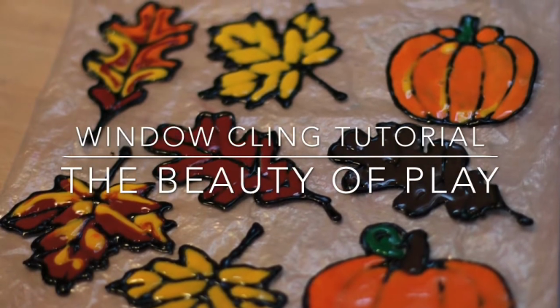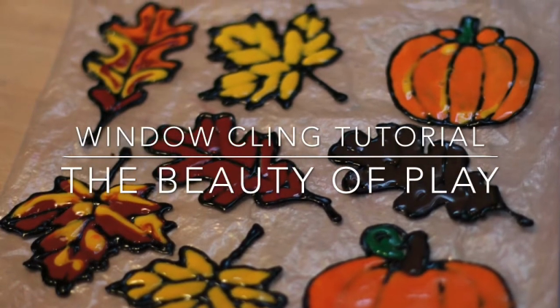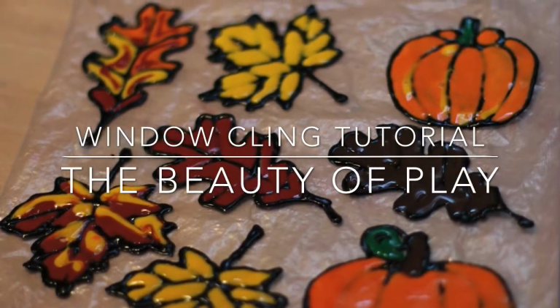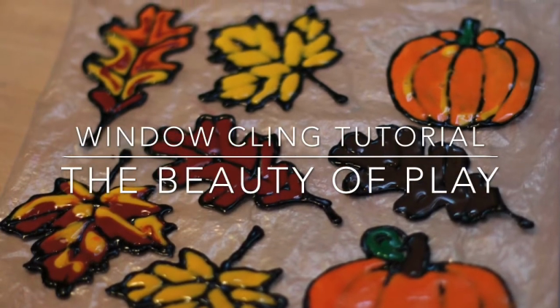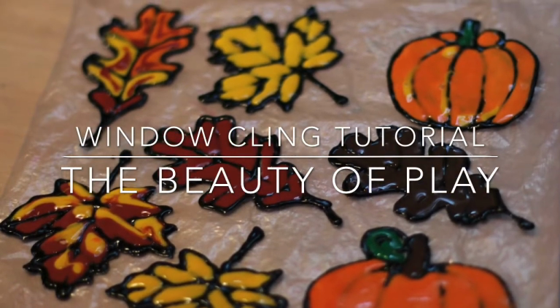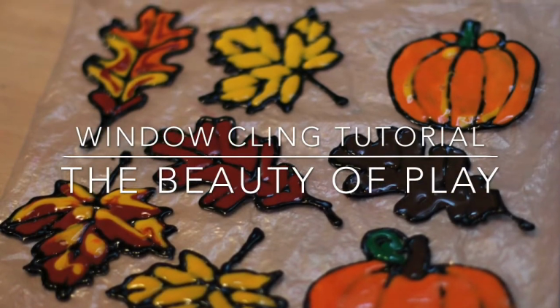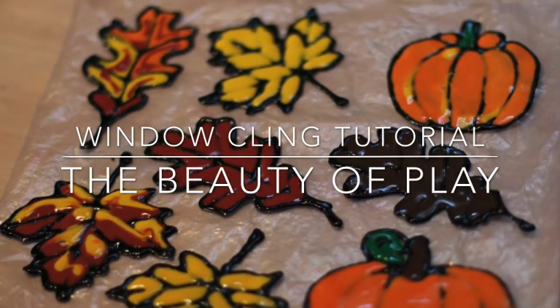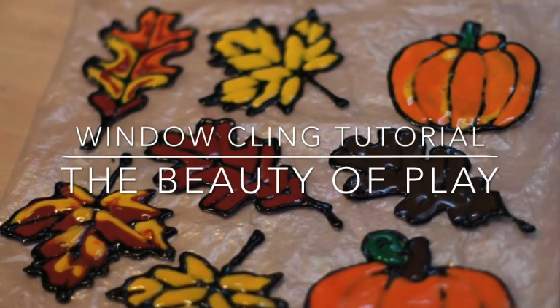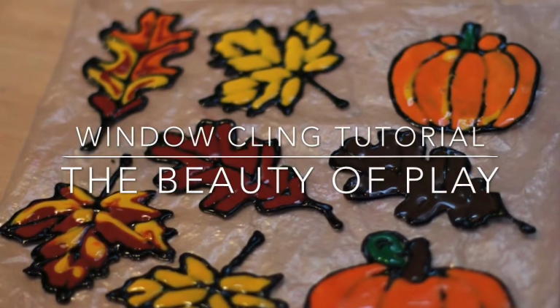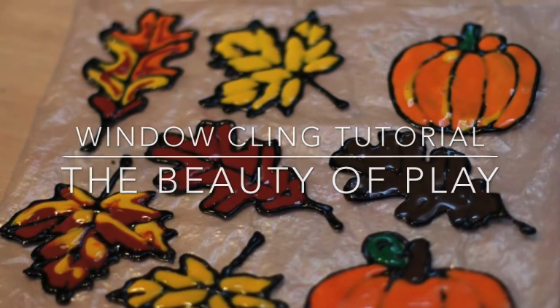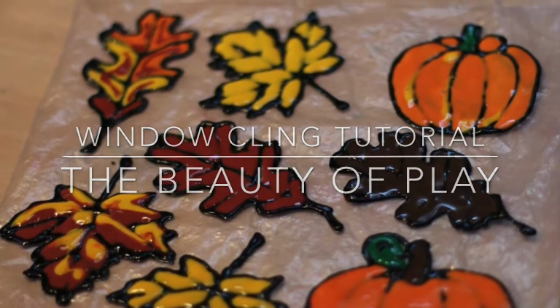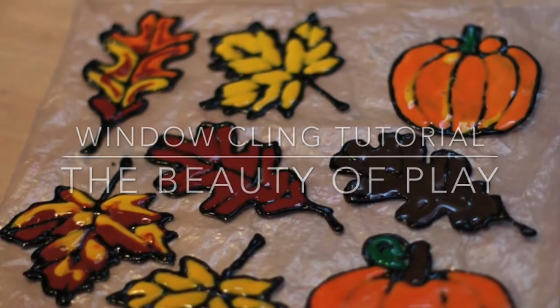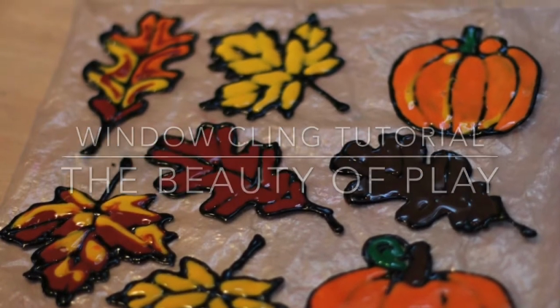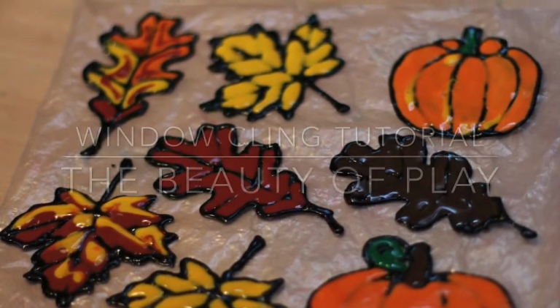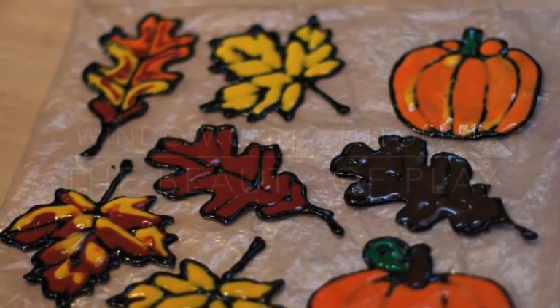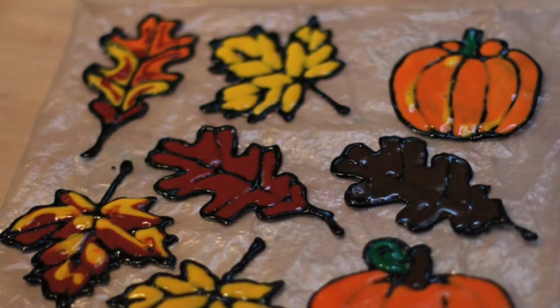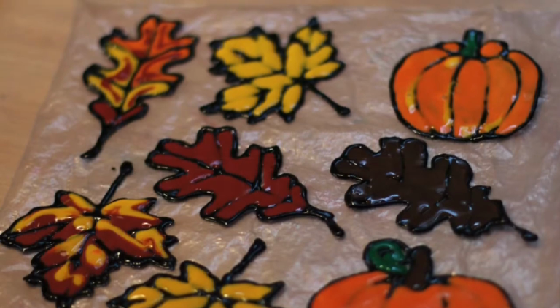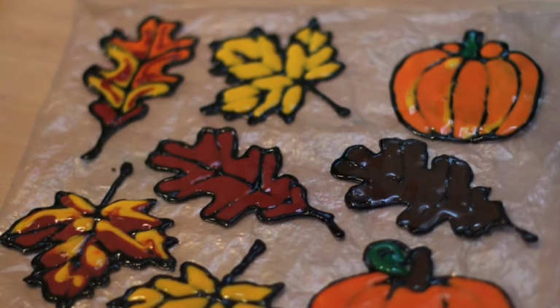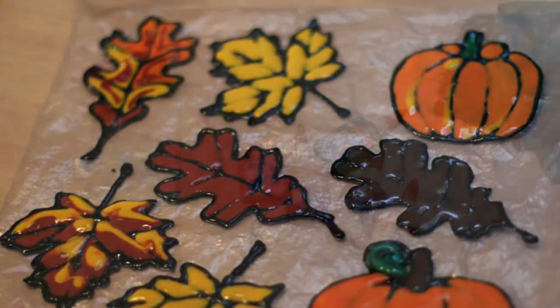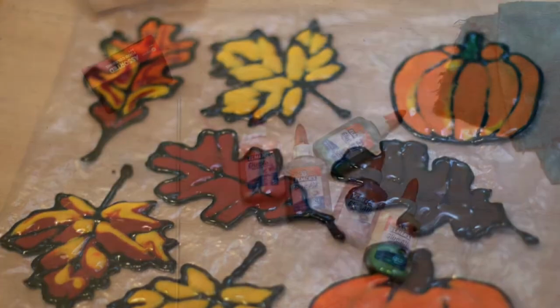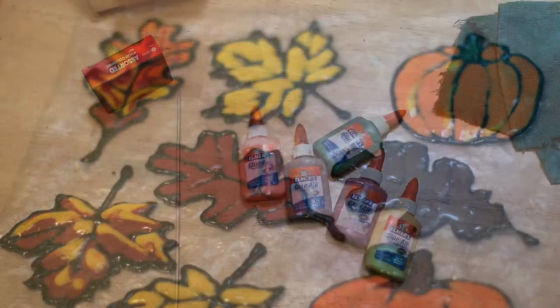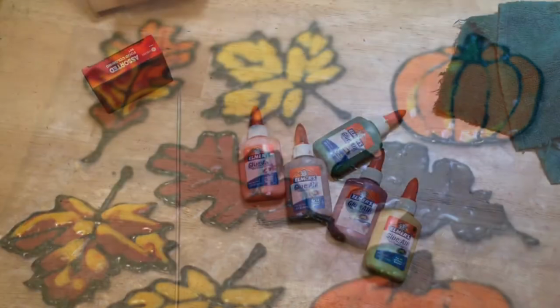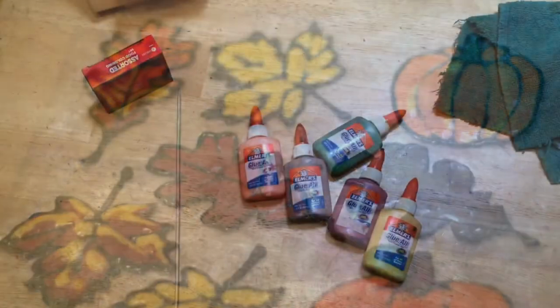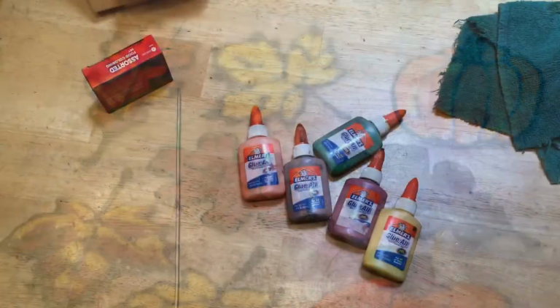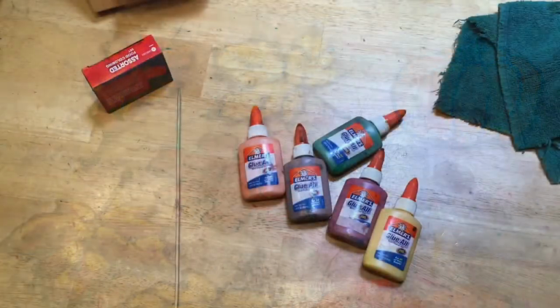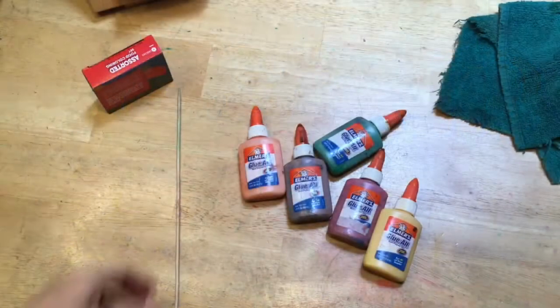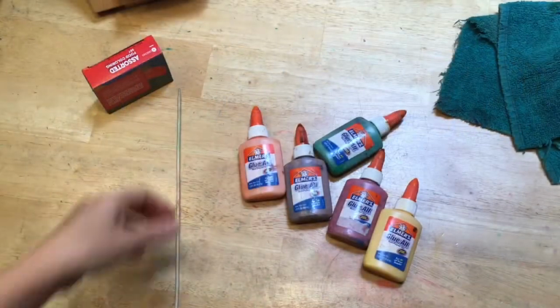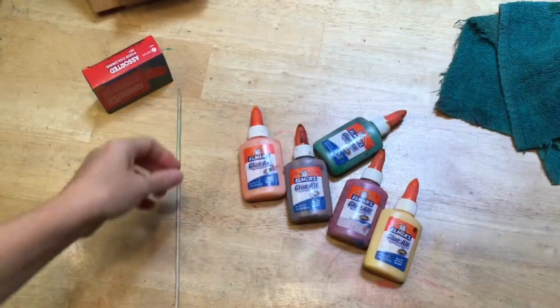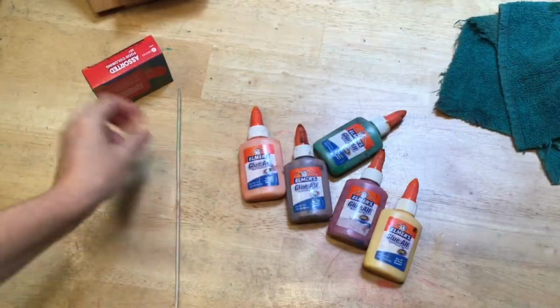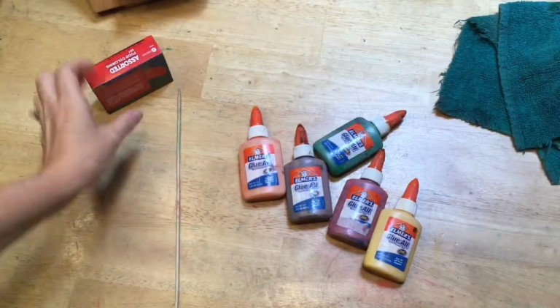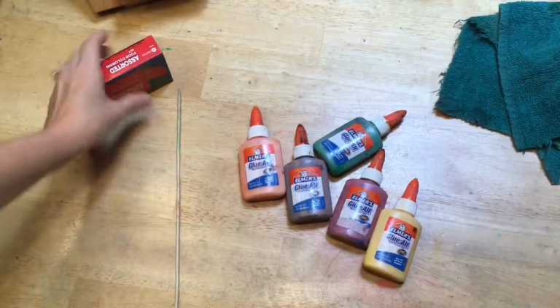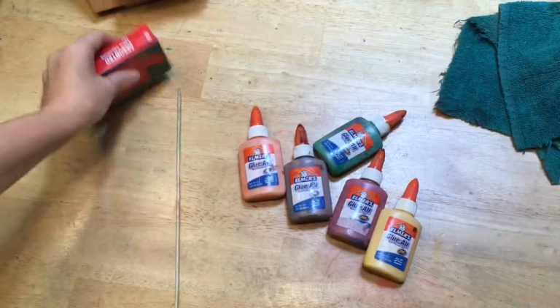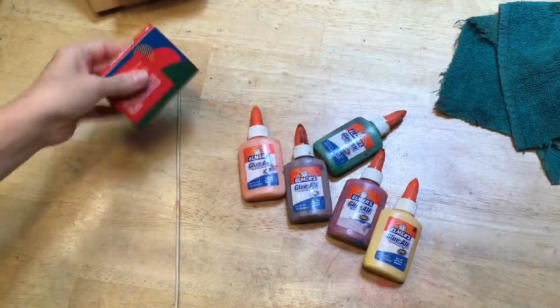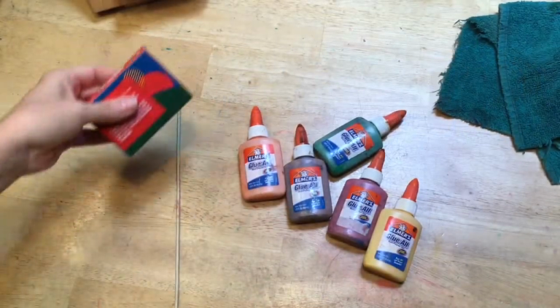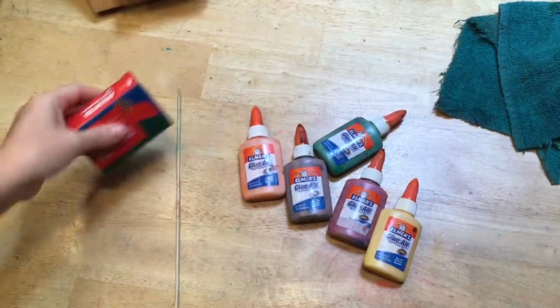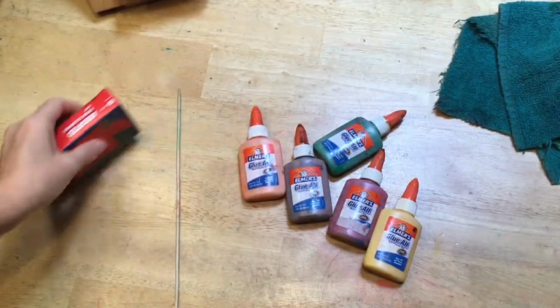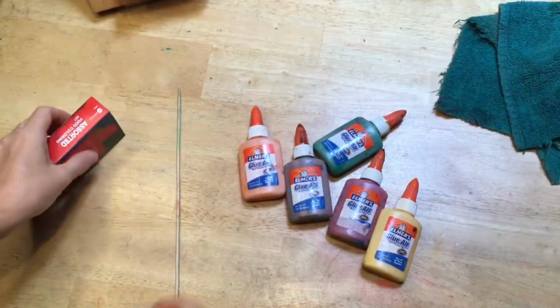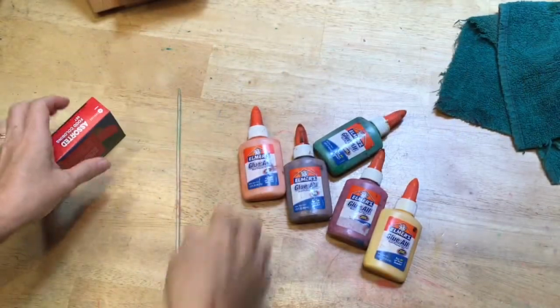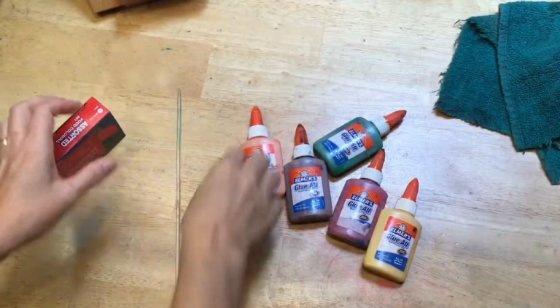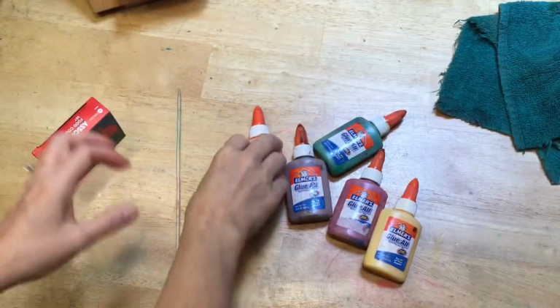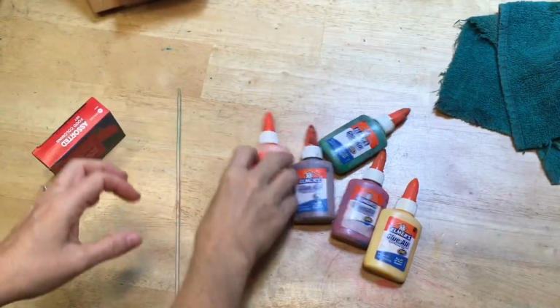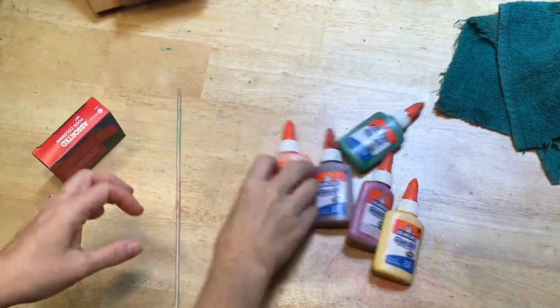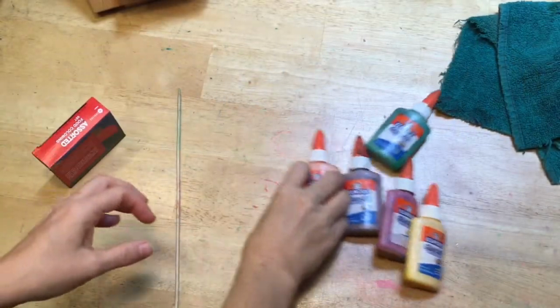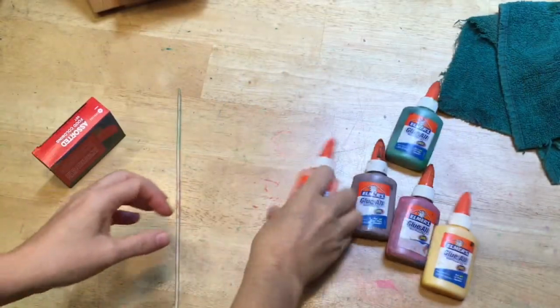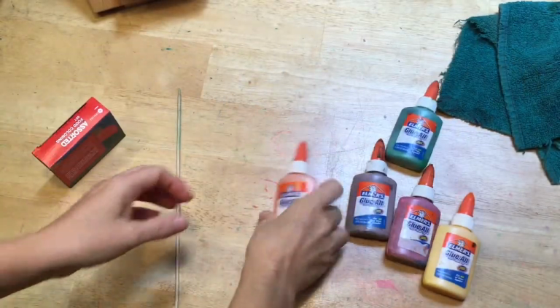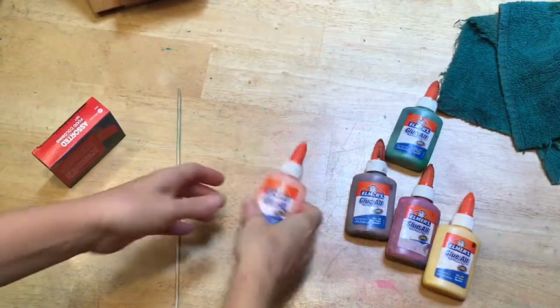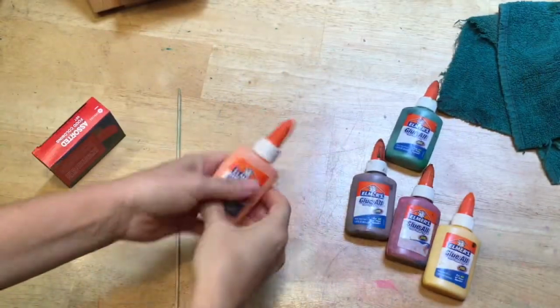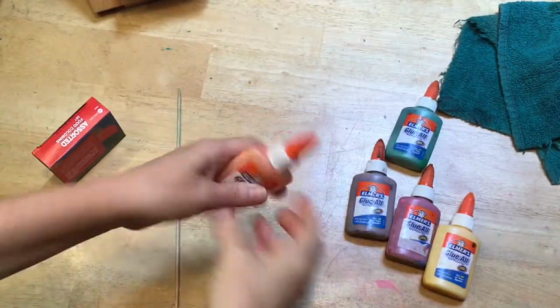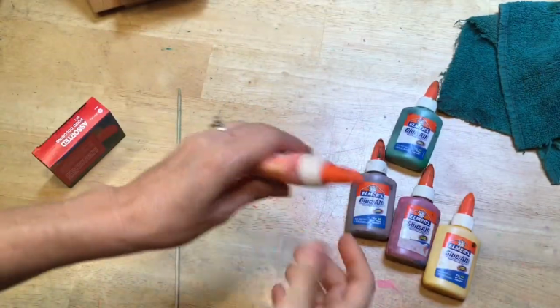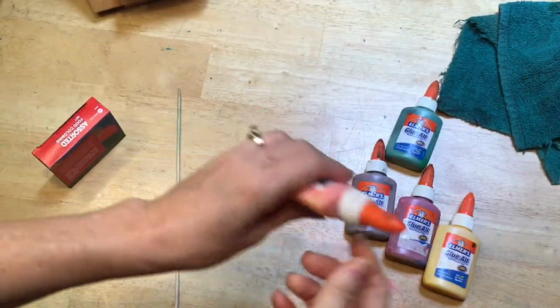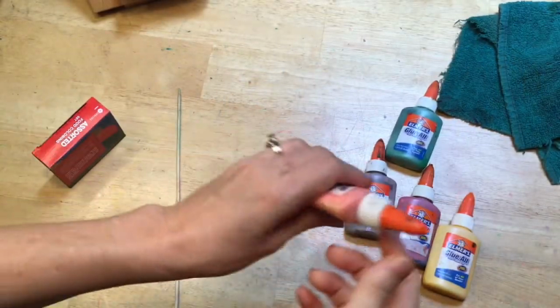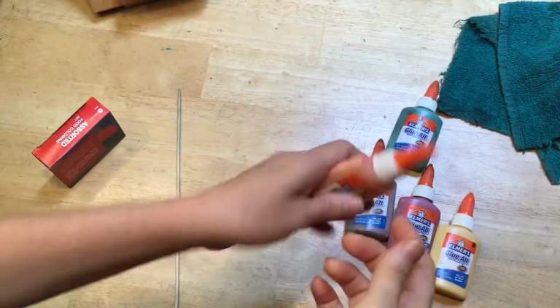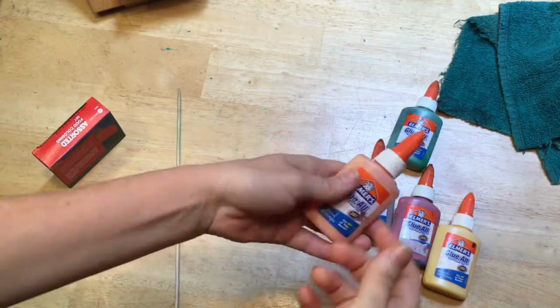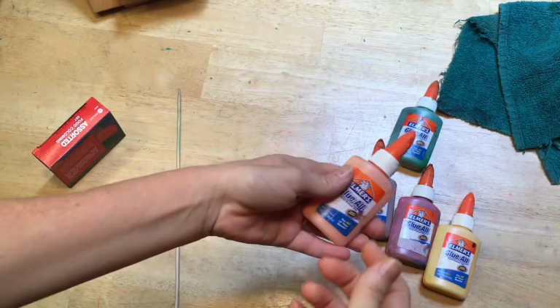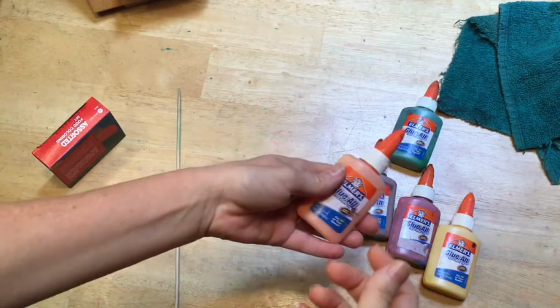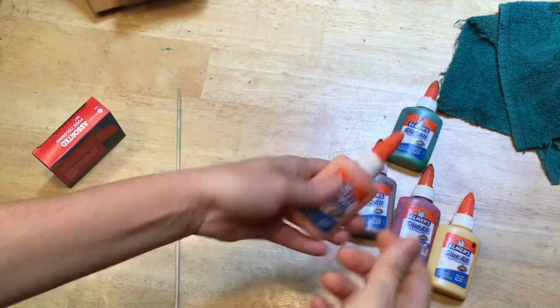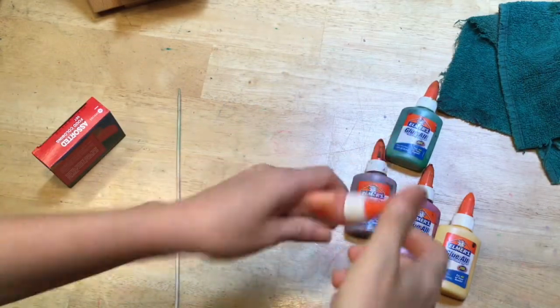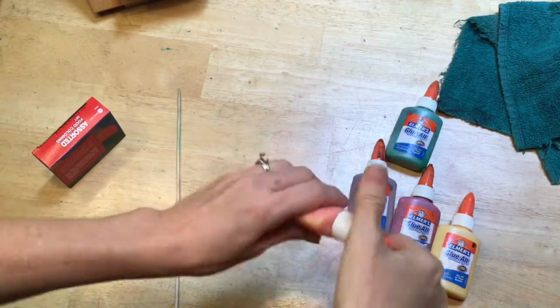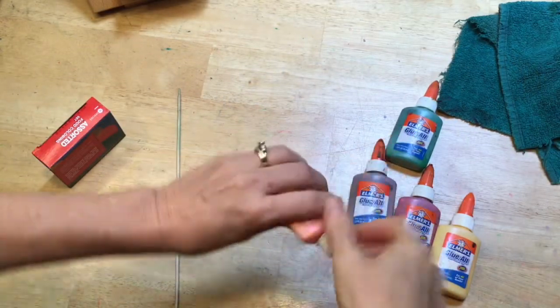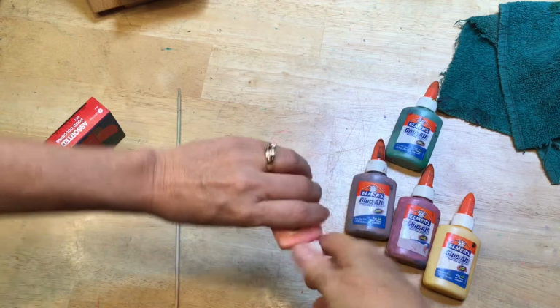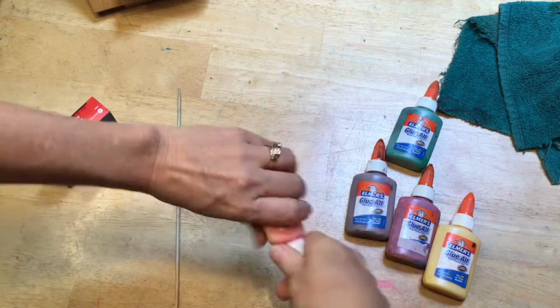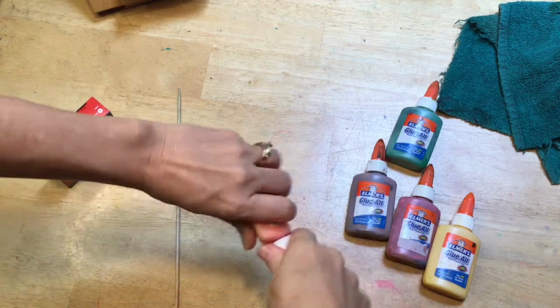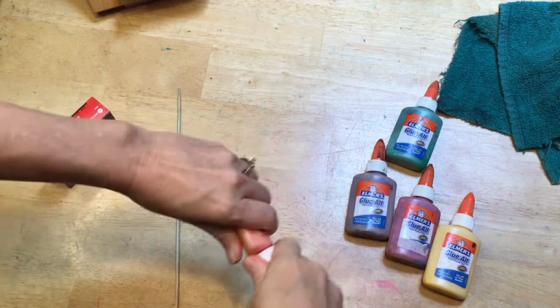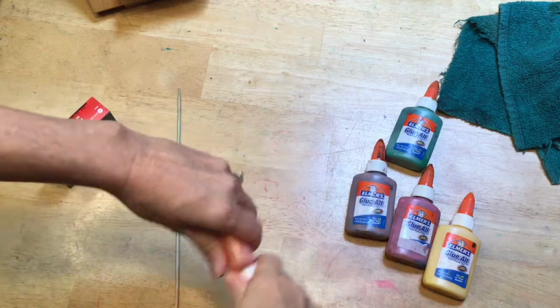Hello everyone, this is Della with the Beauty of Play and I'm going over how we make our window clings.